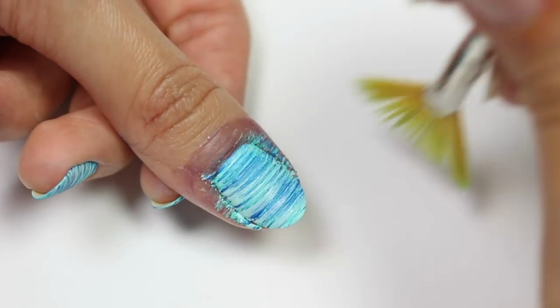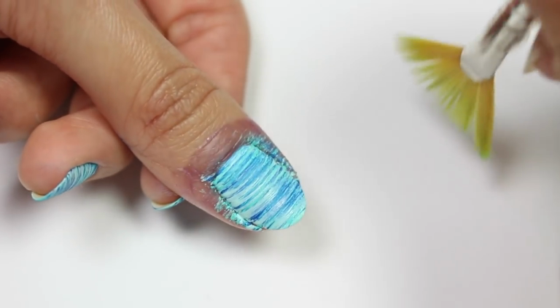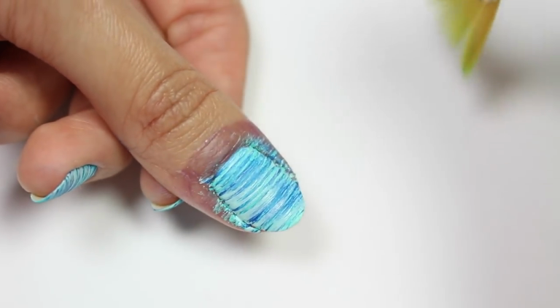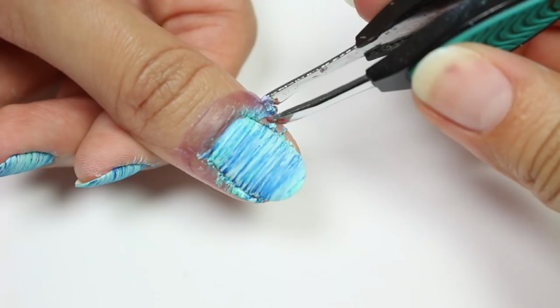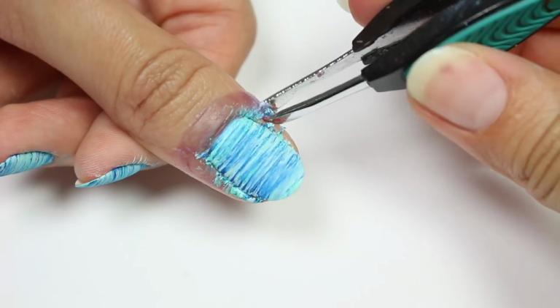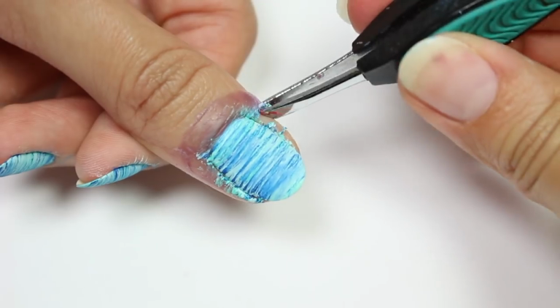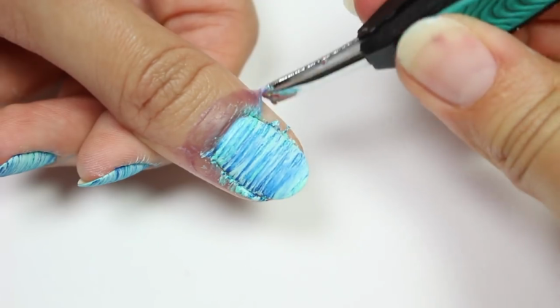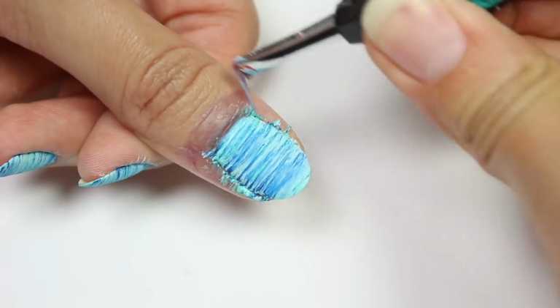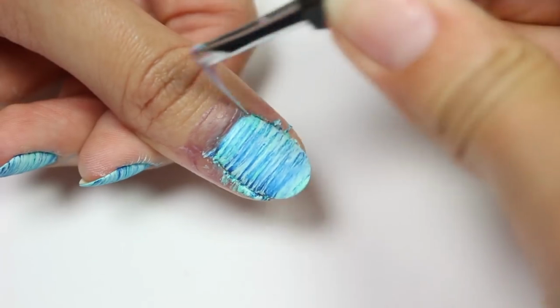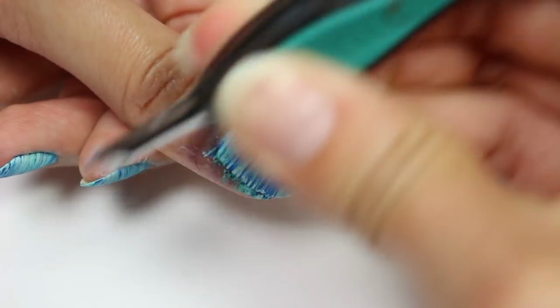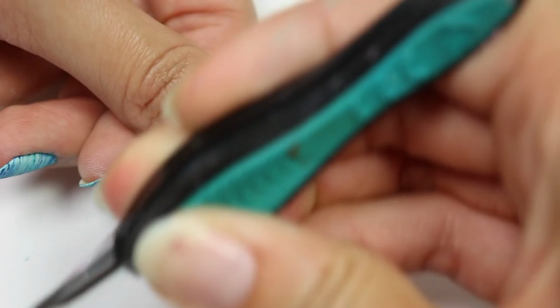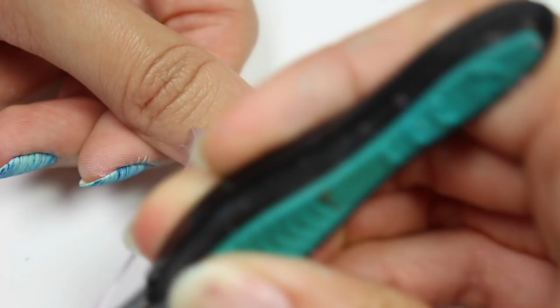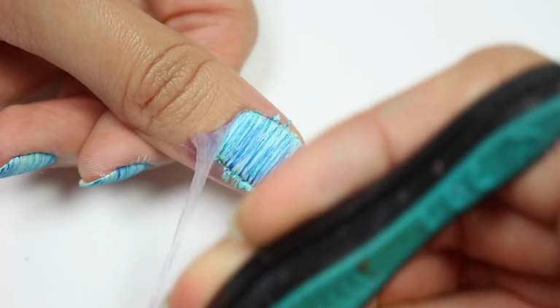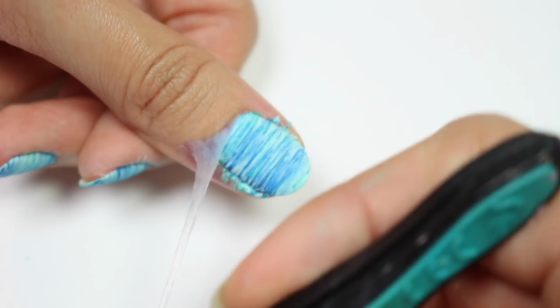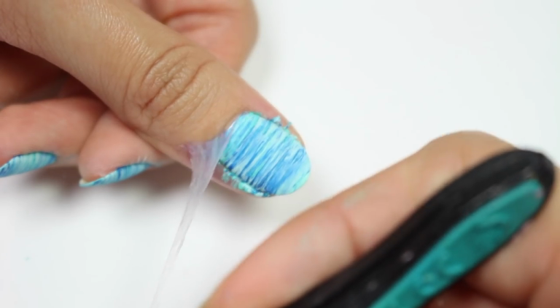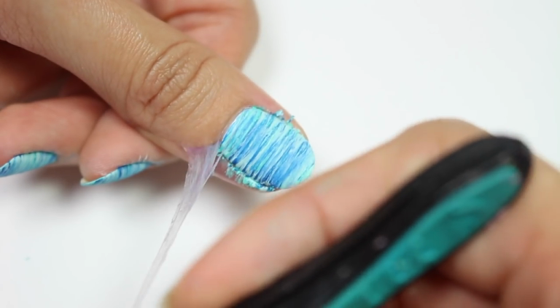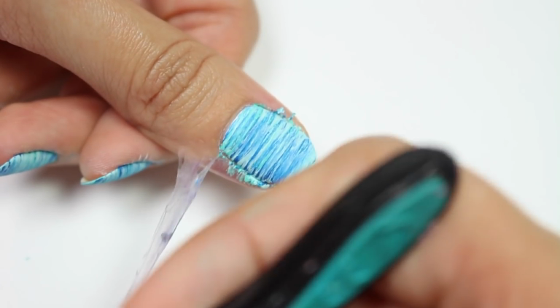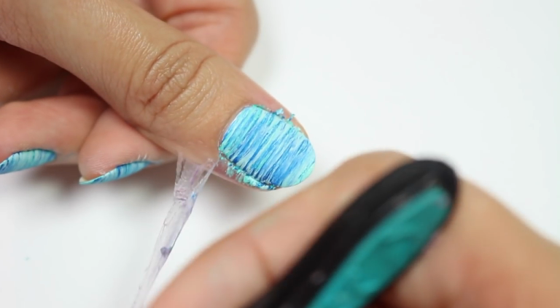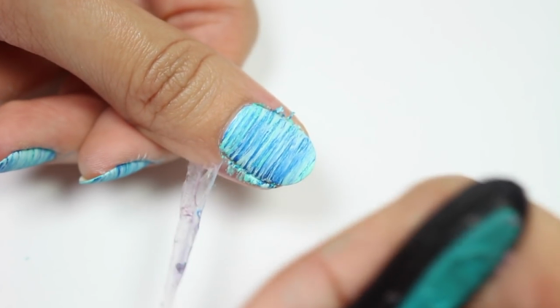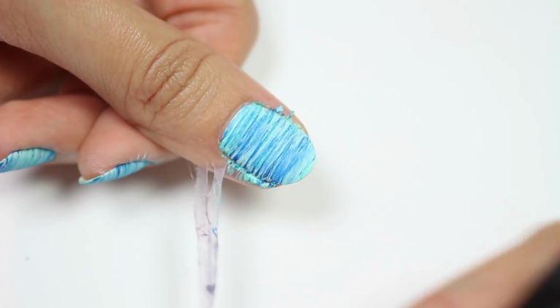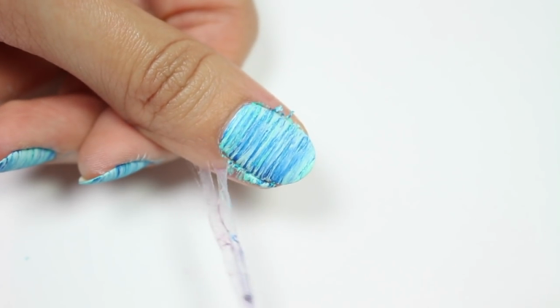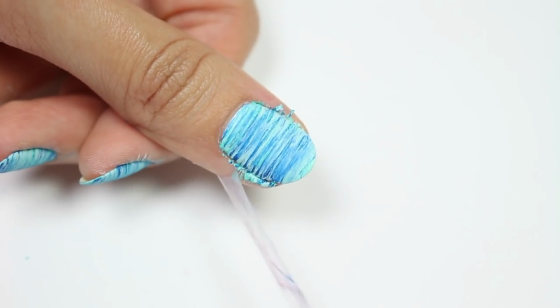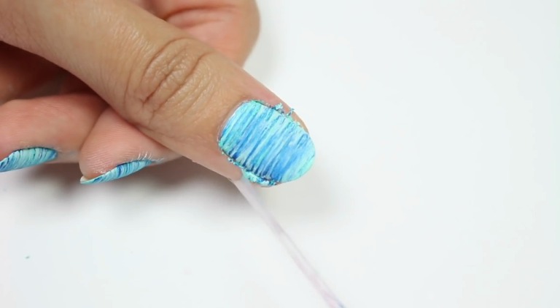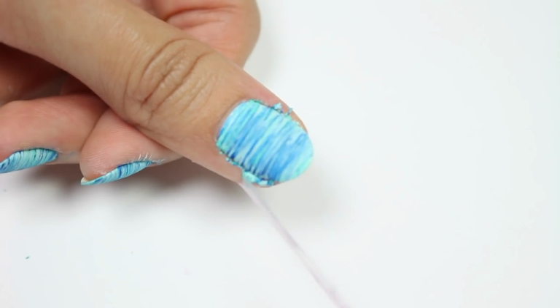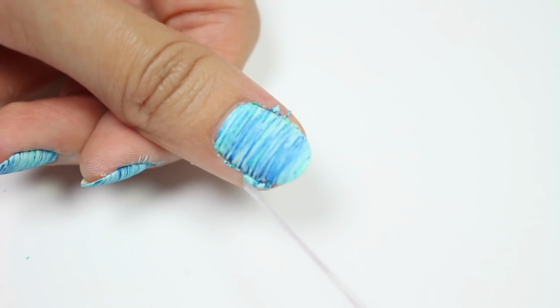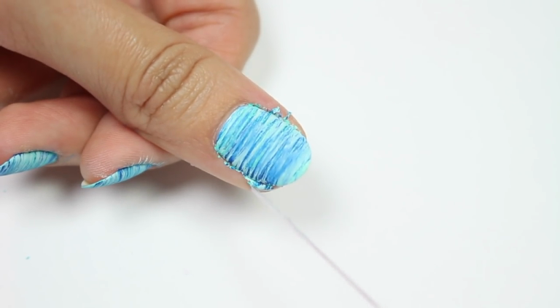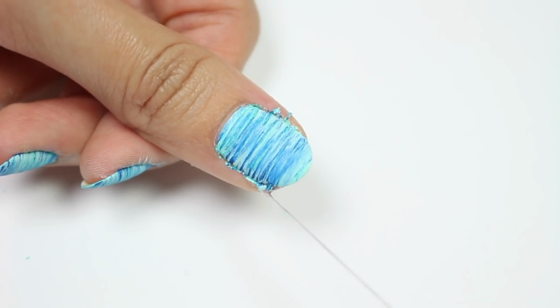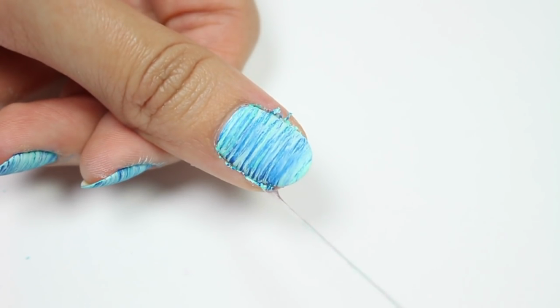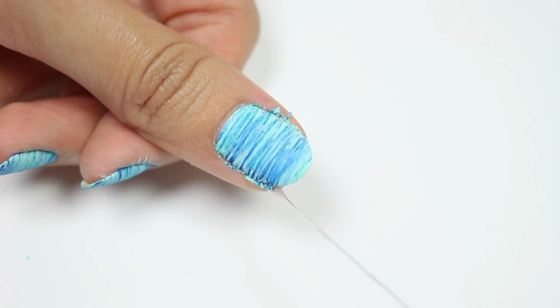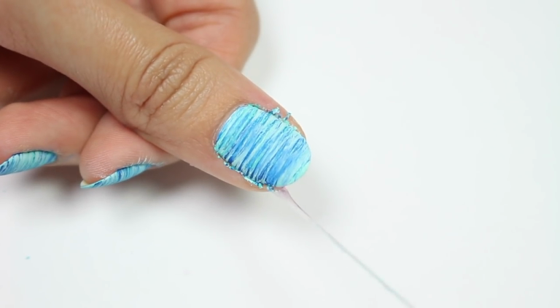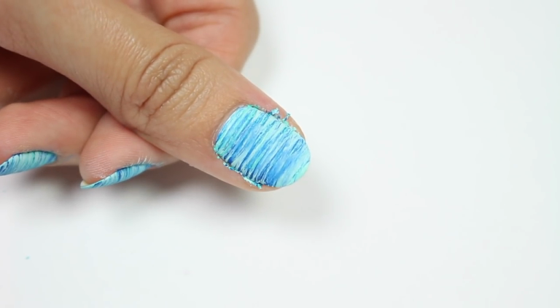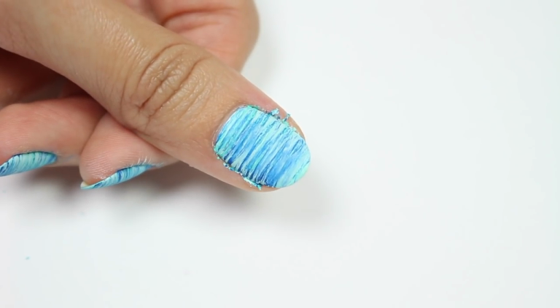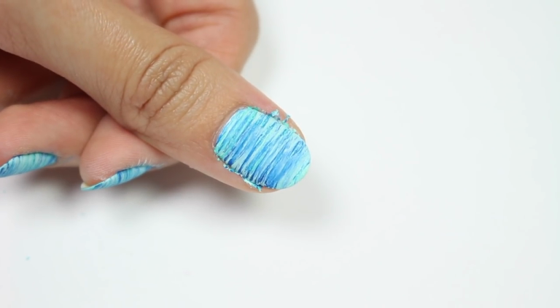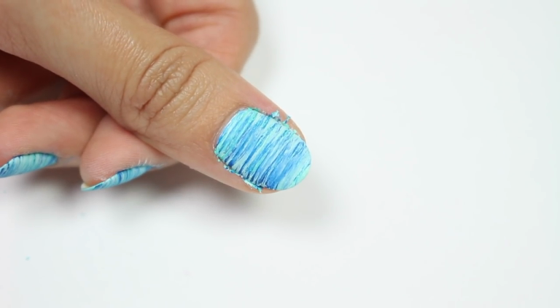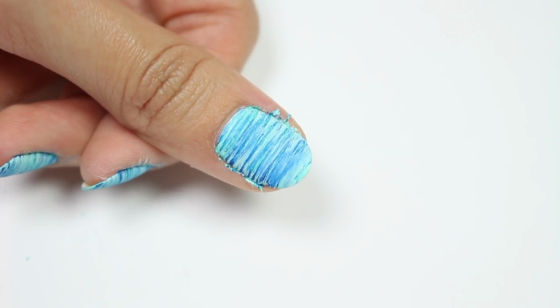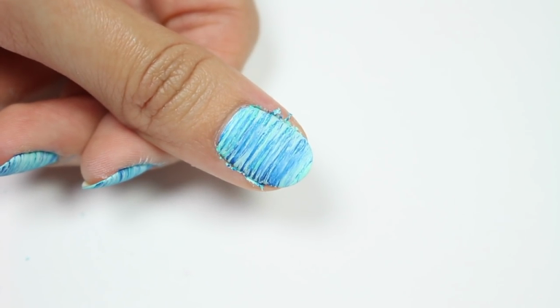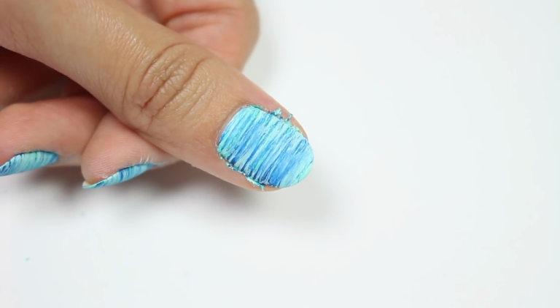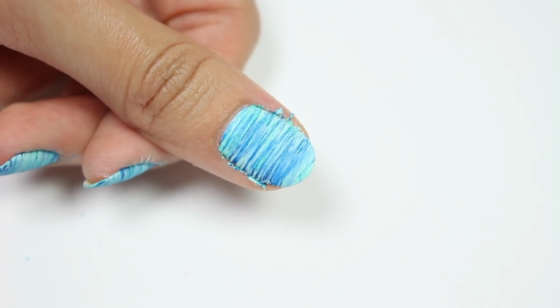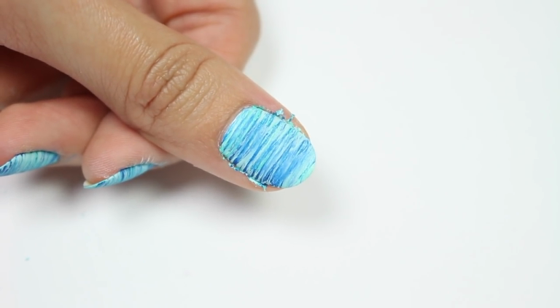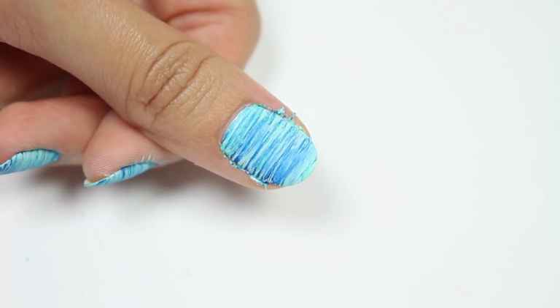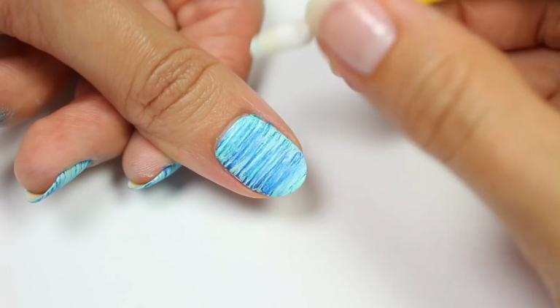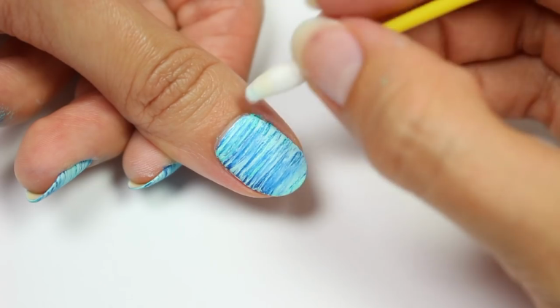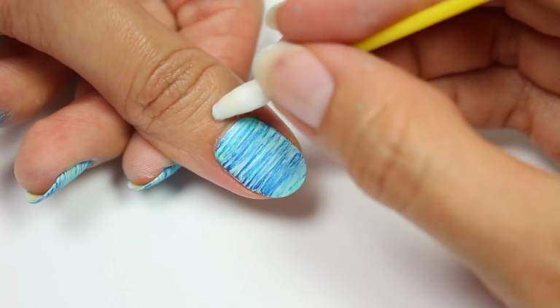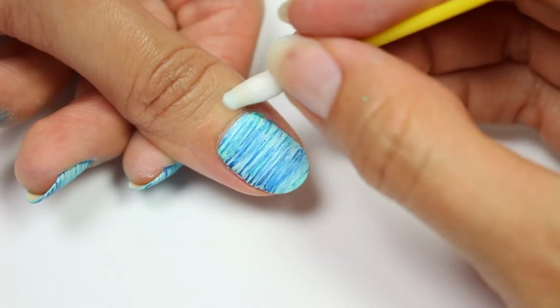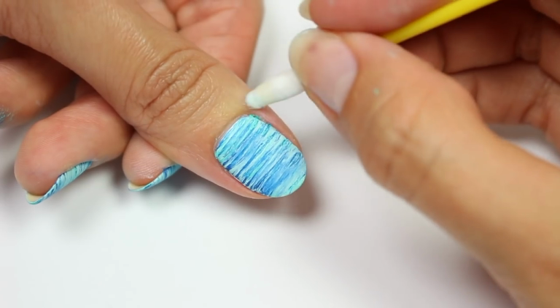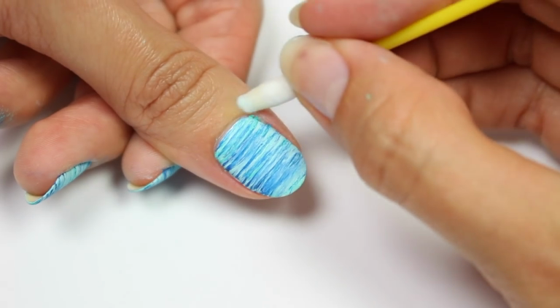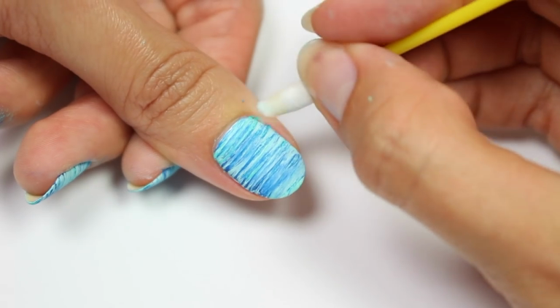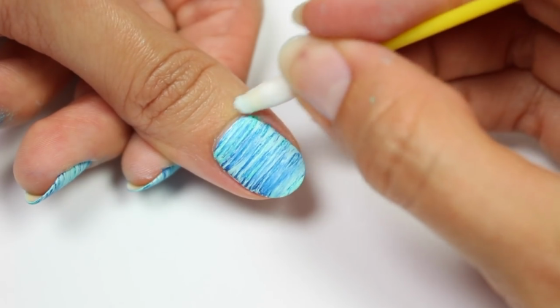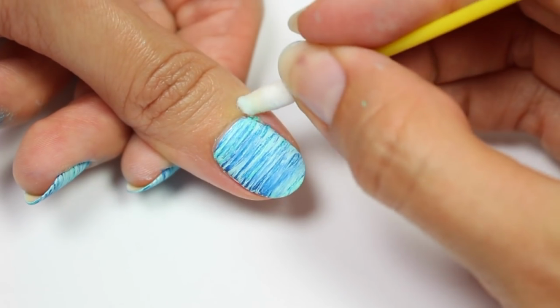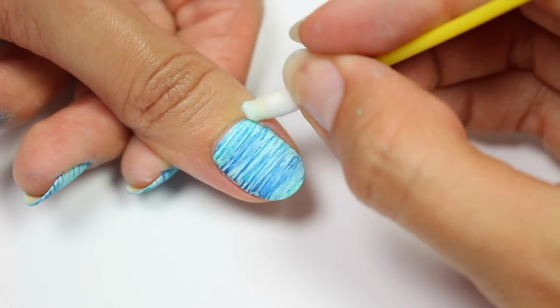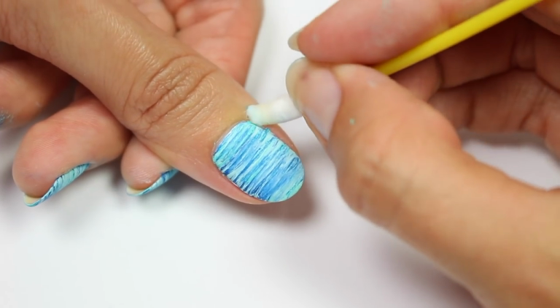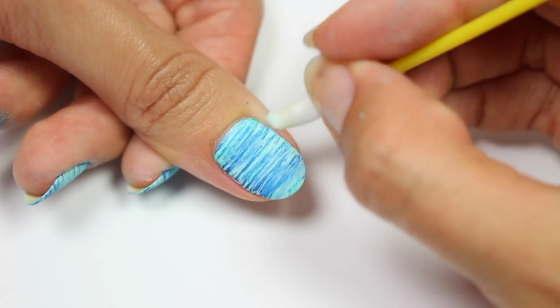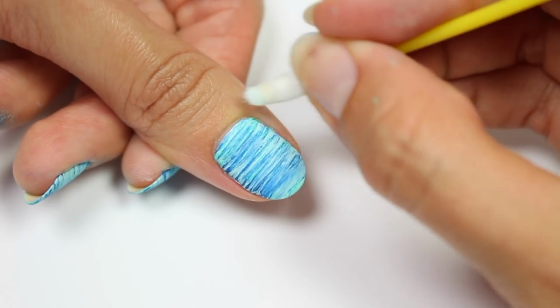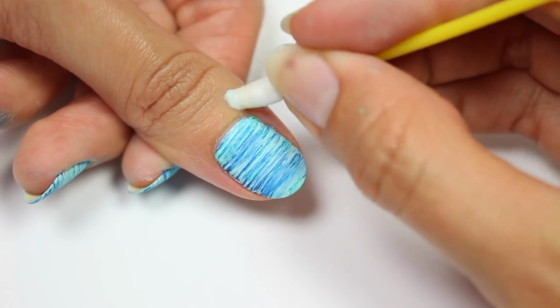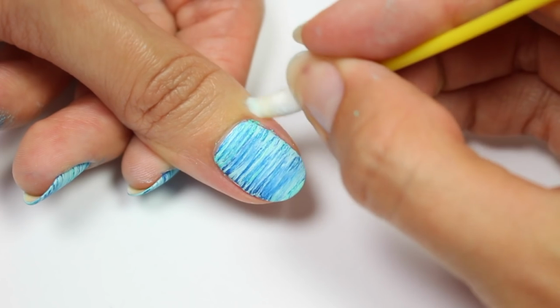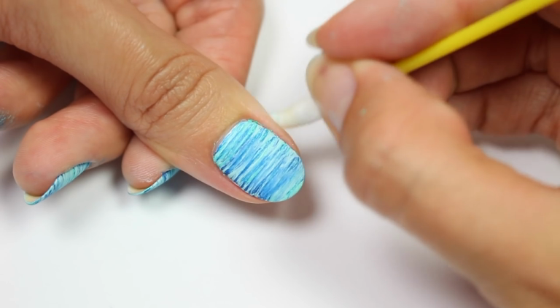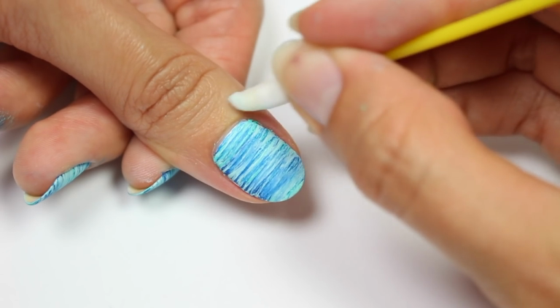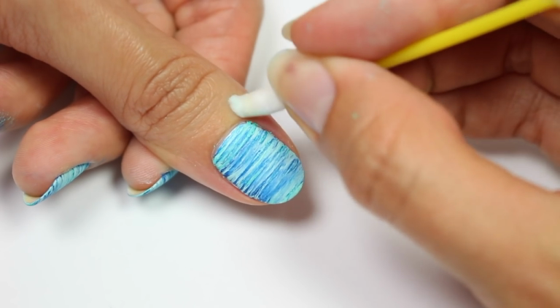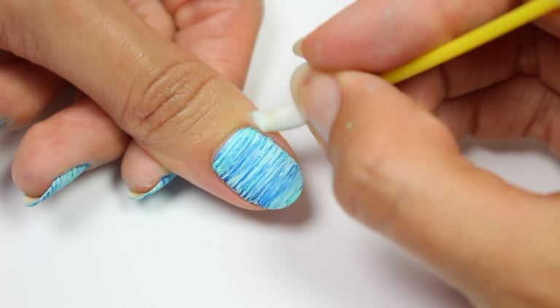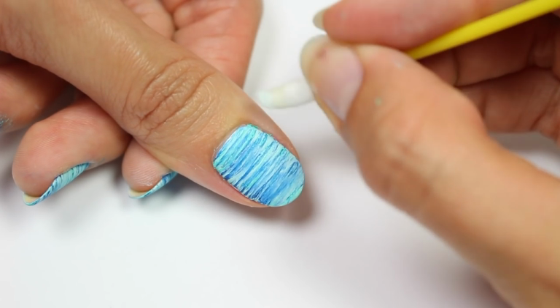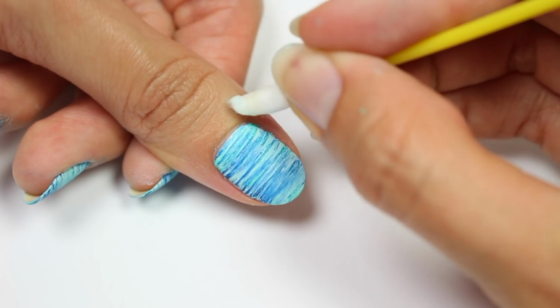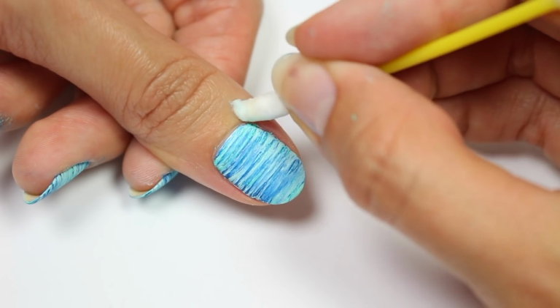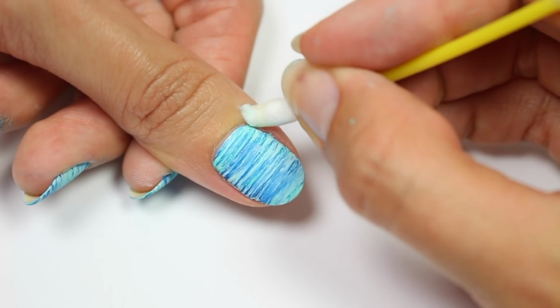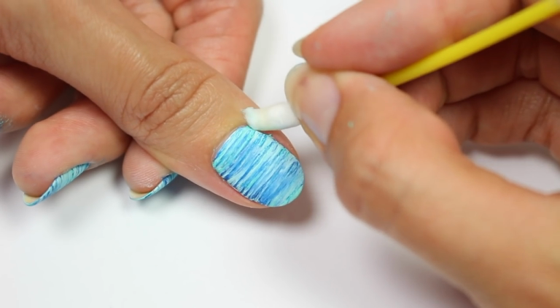Once that's done, I'll be removing the latex and then cleaning up with a q-tip and just some water, since that's all you need to remove acrylic paint.